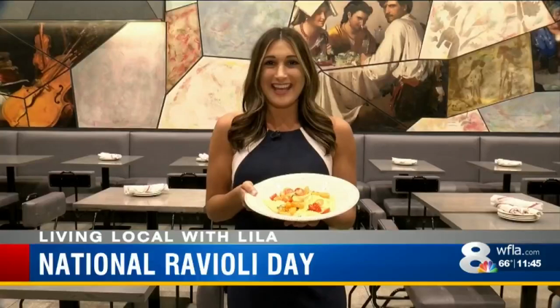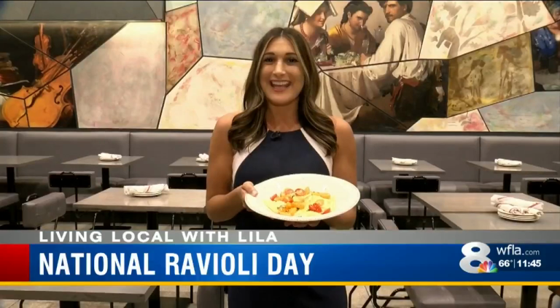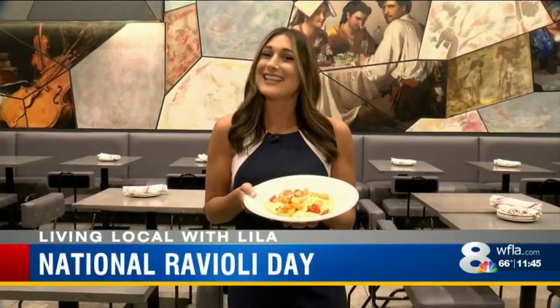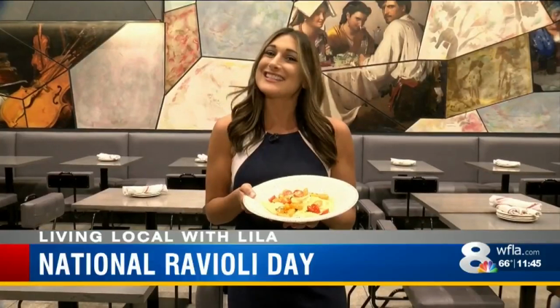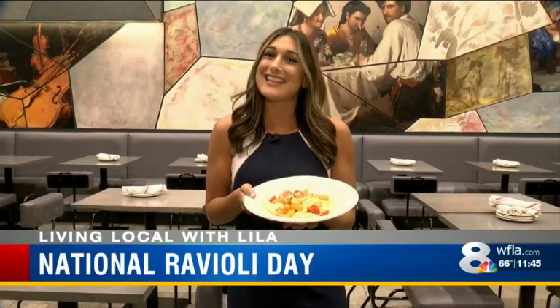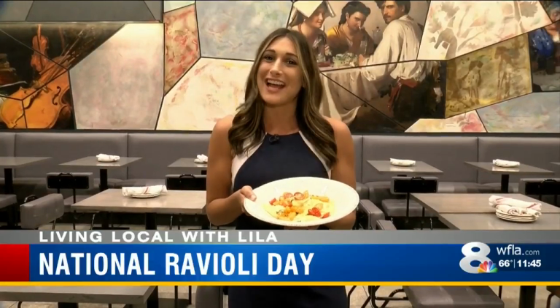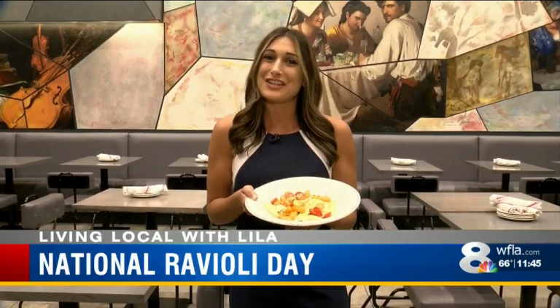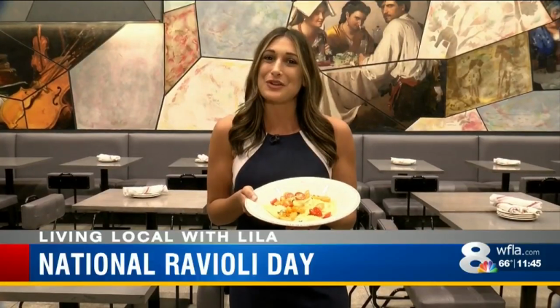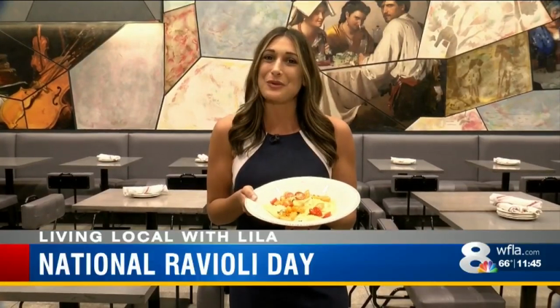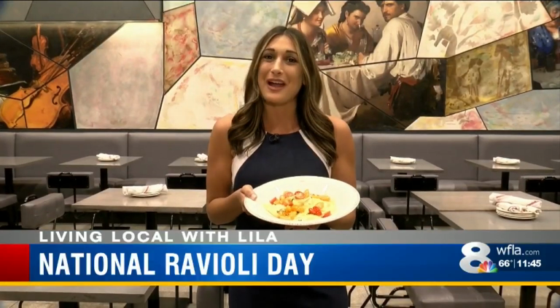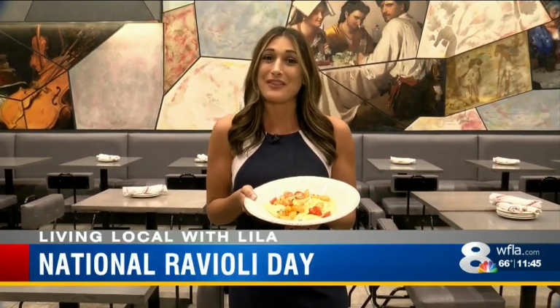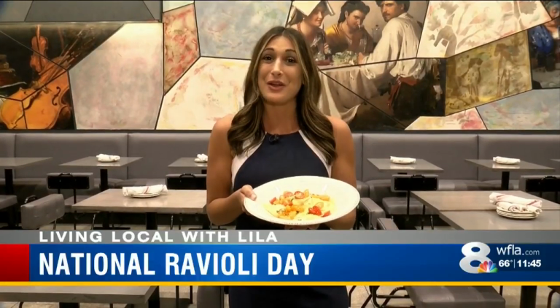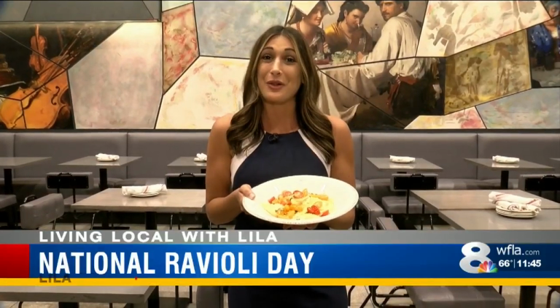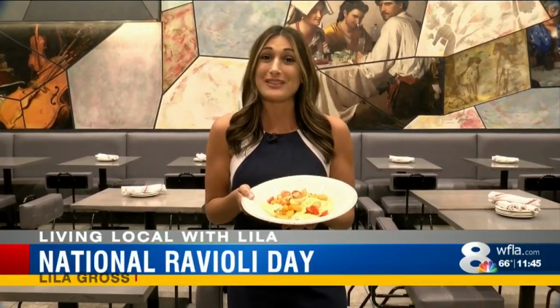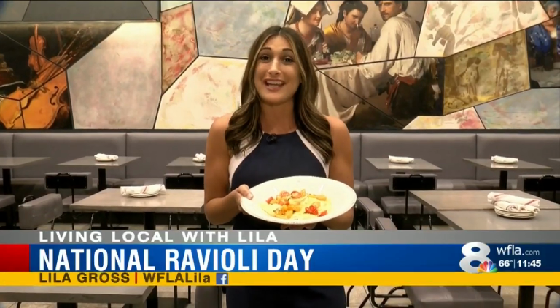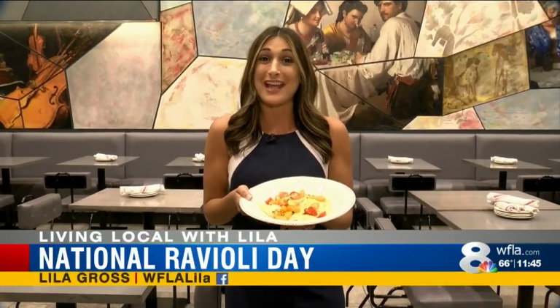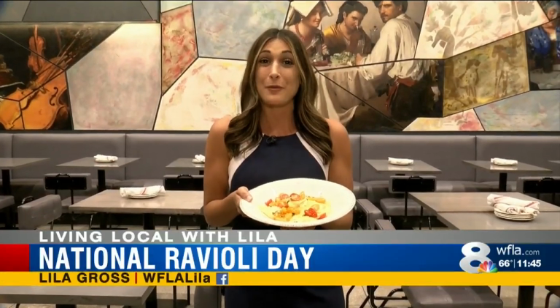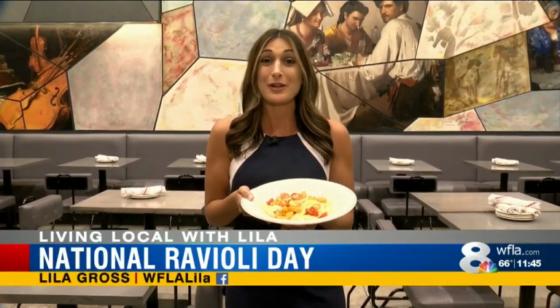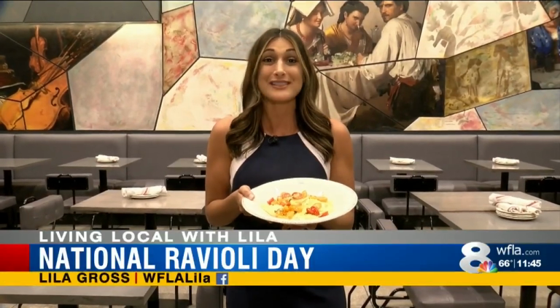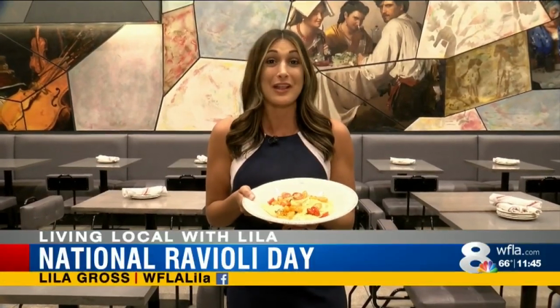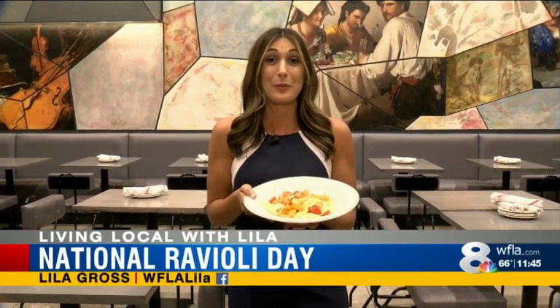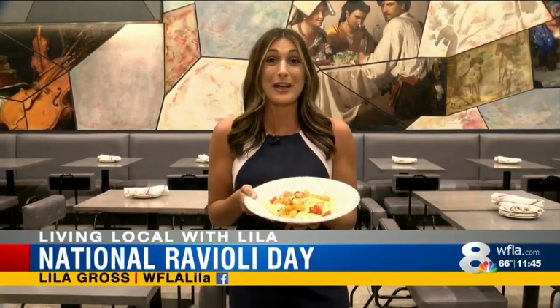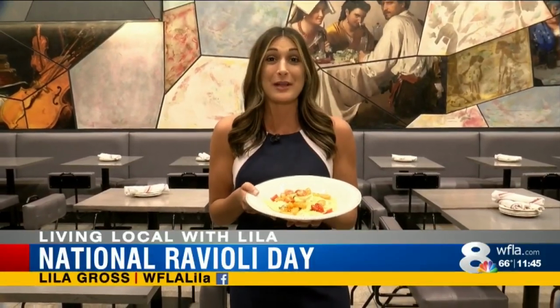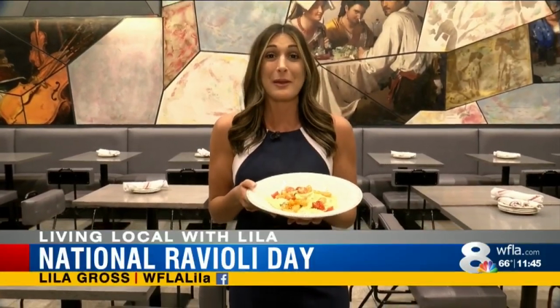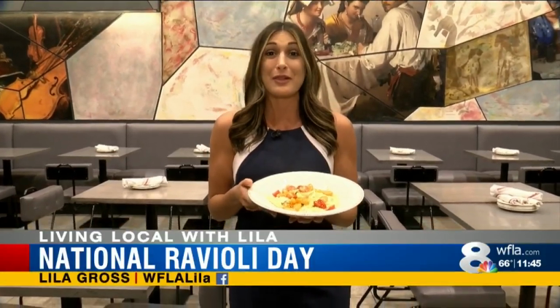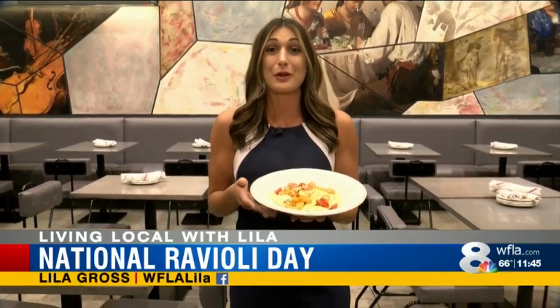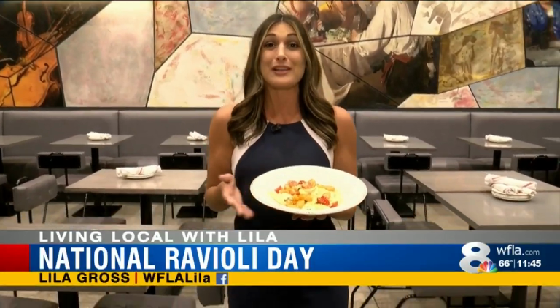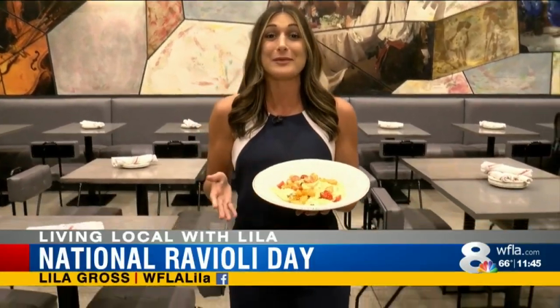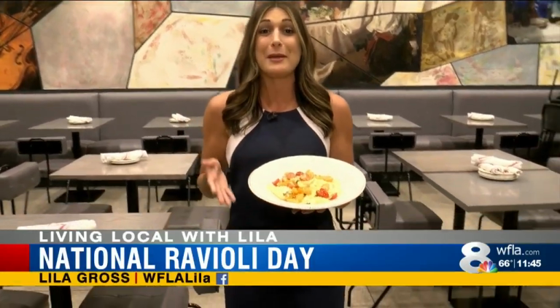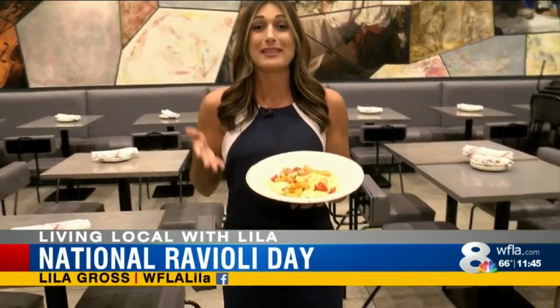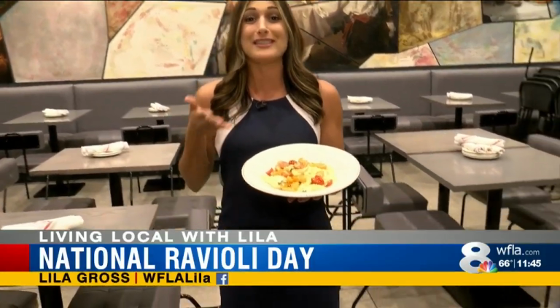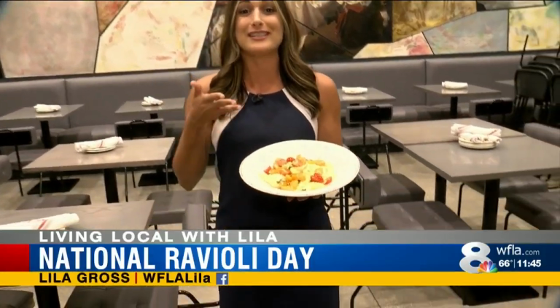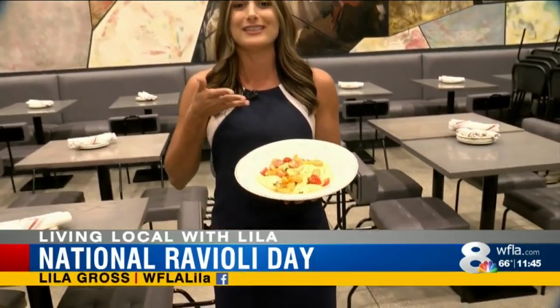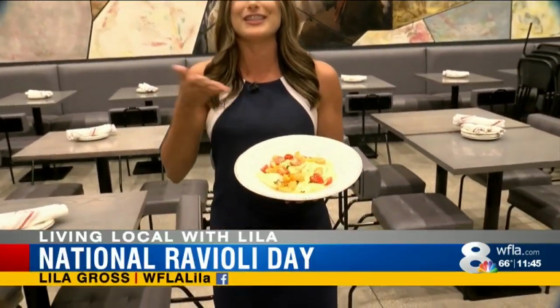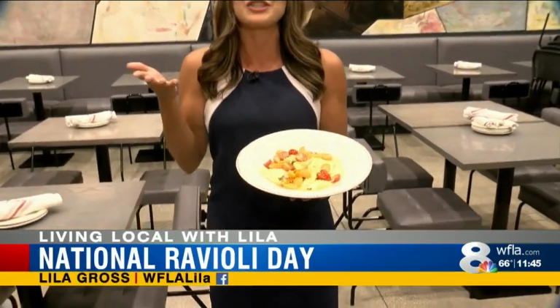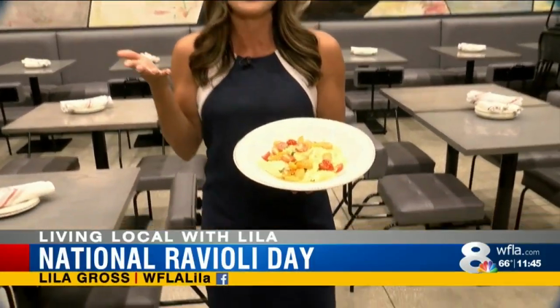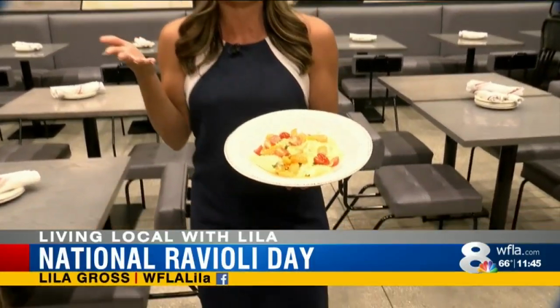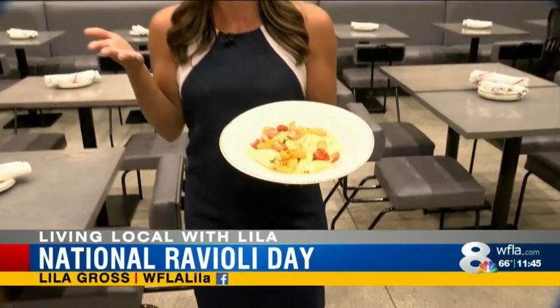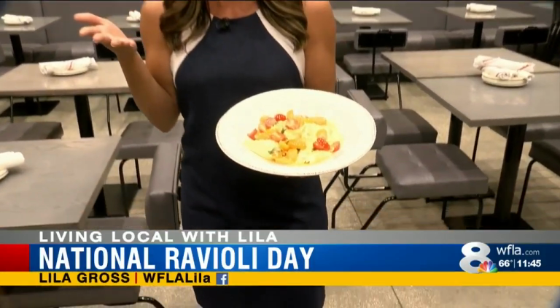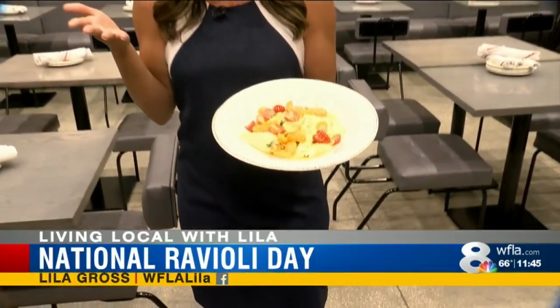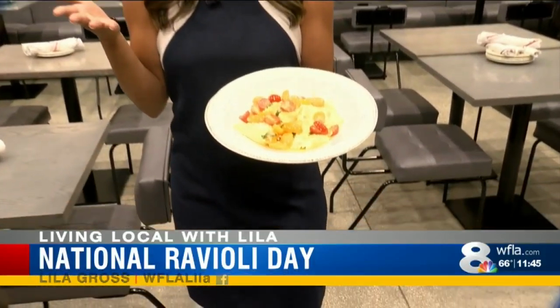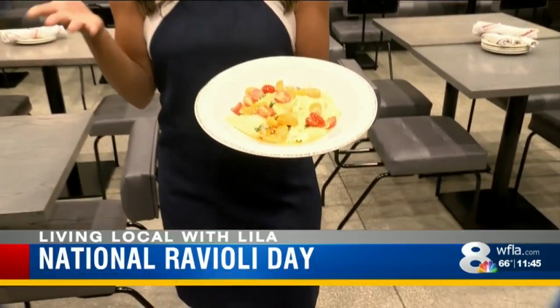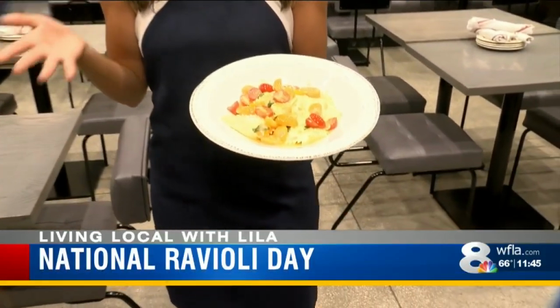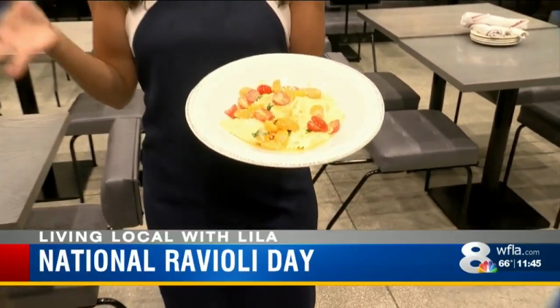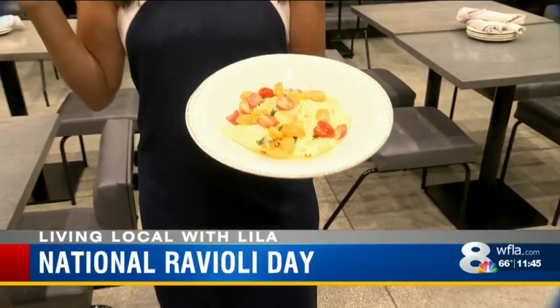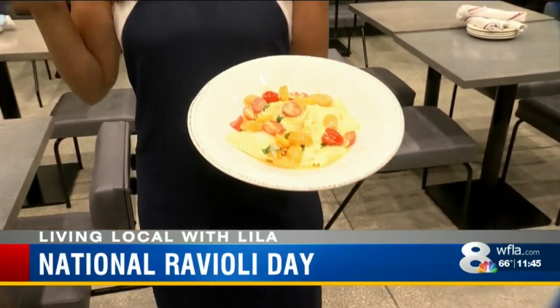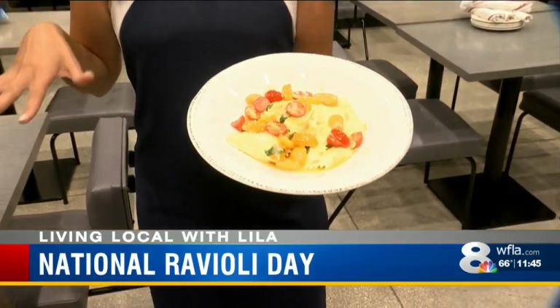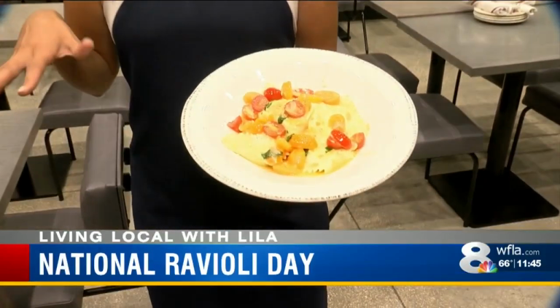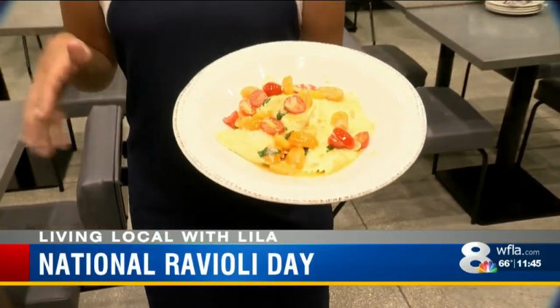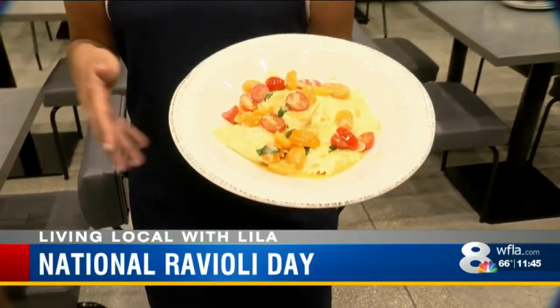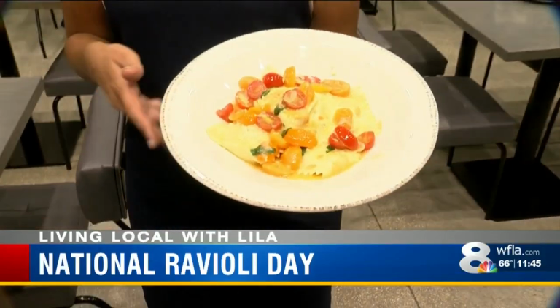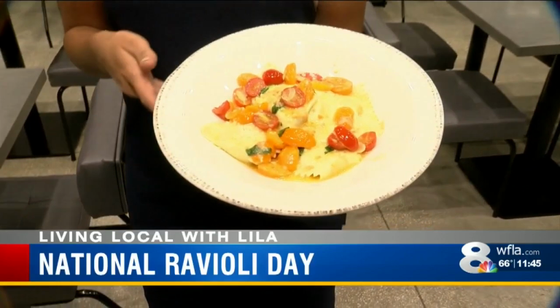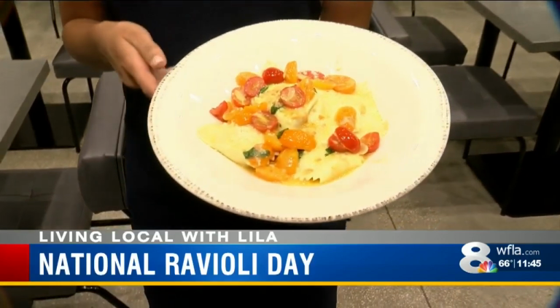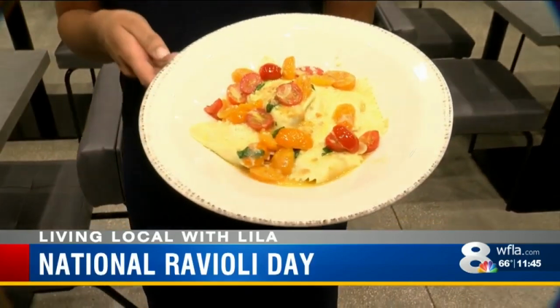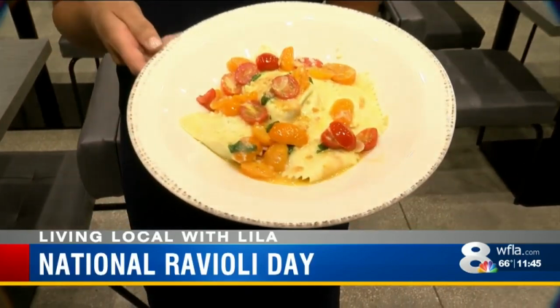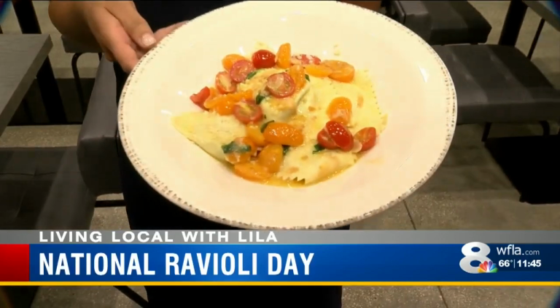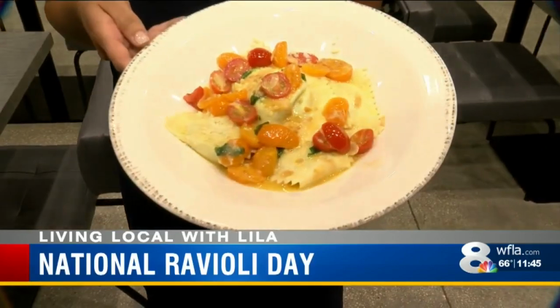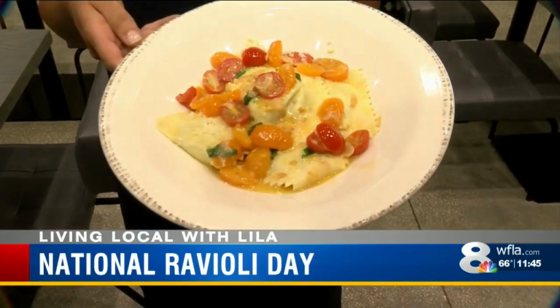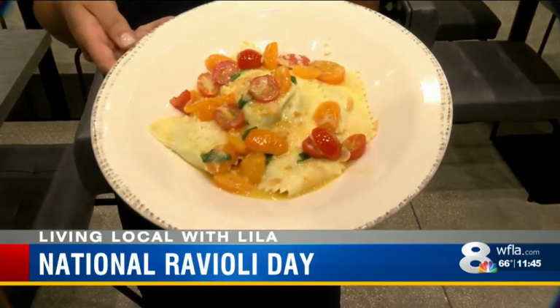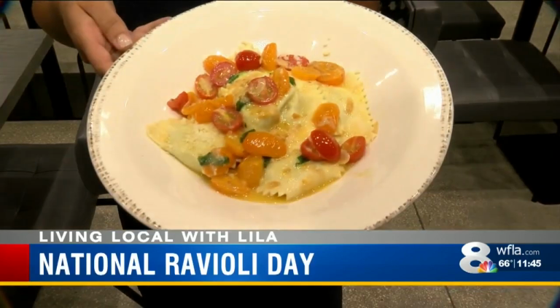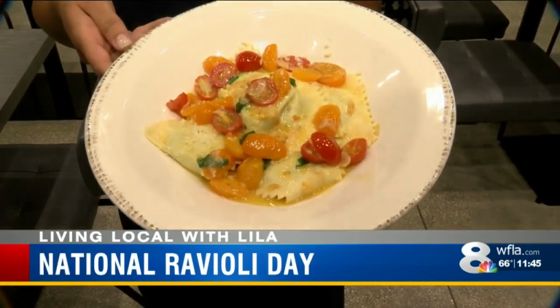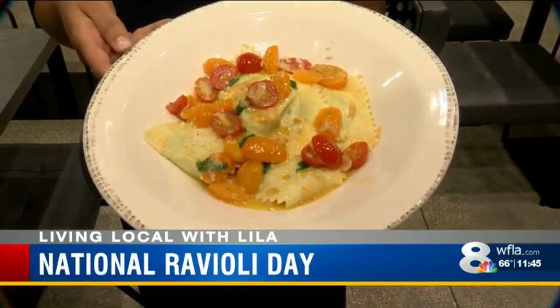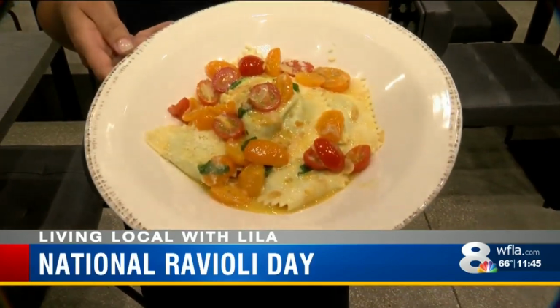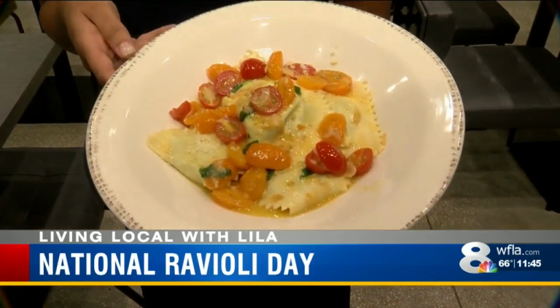It's National Ravioli Day, and we're celebrating by learning to make the delicious stuffed pasta here at Osteria in downtown Tampa.